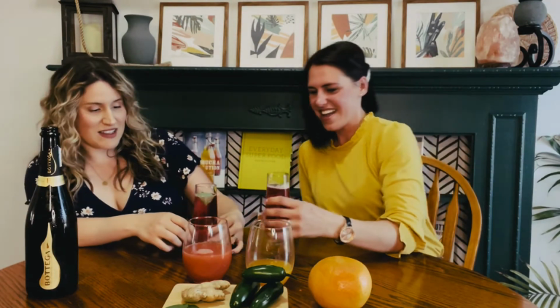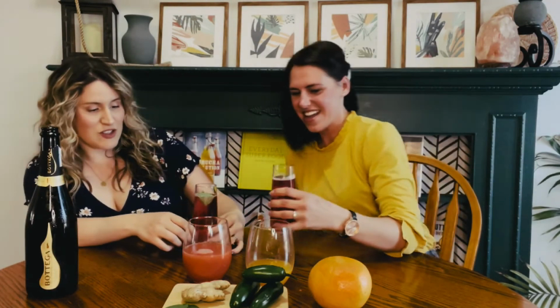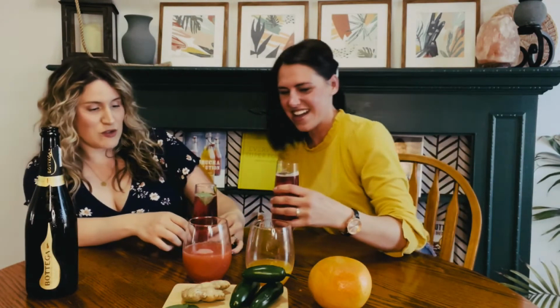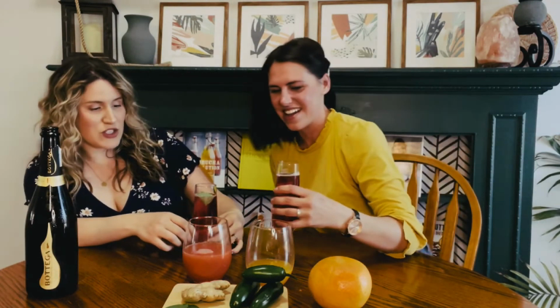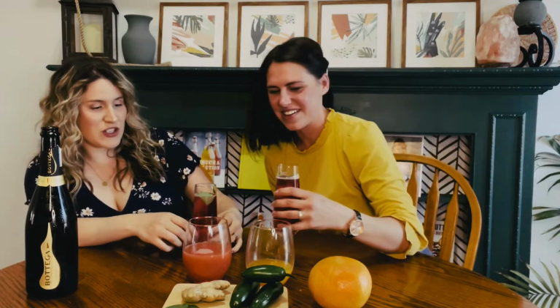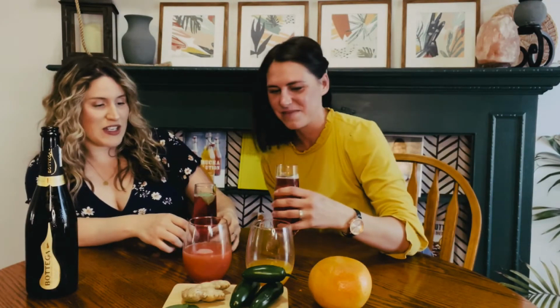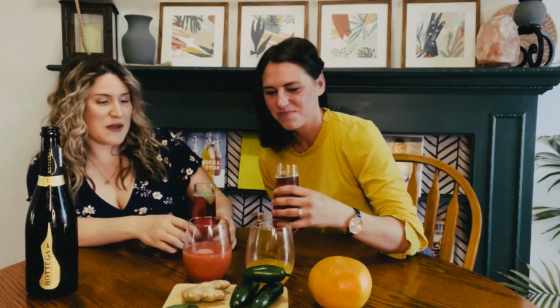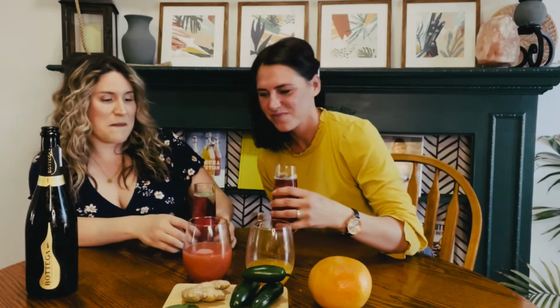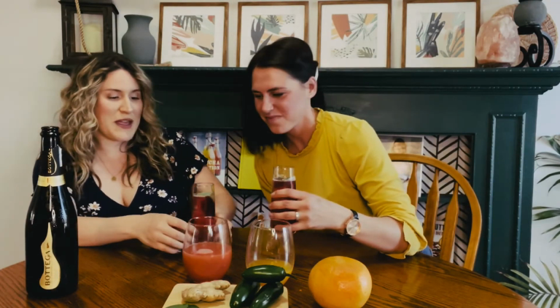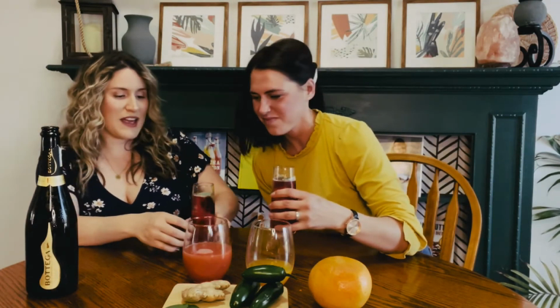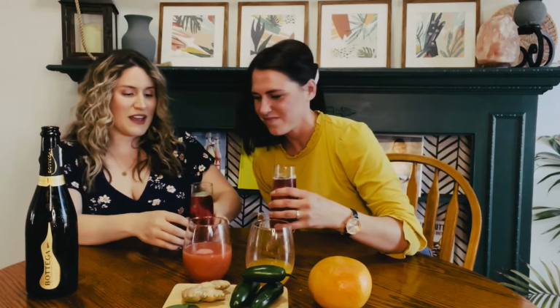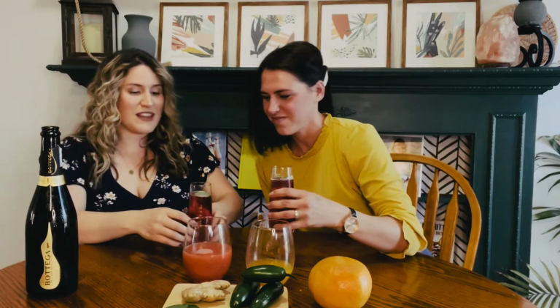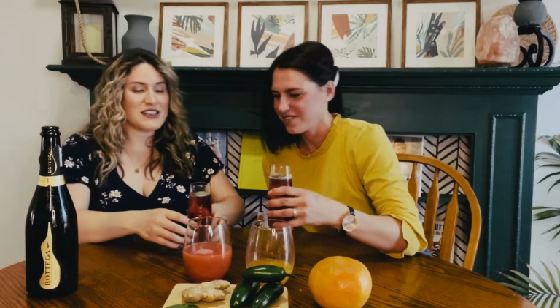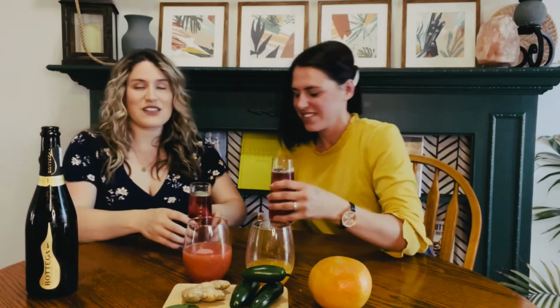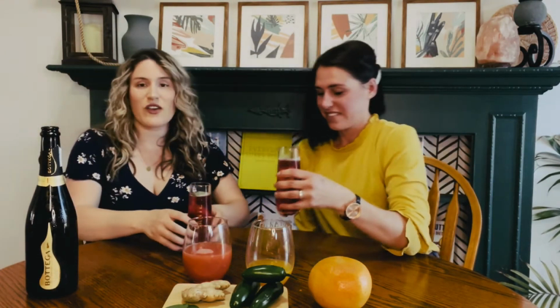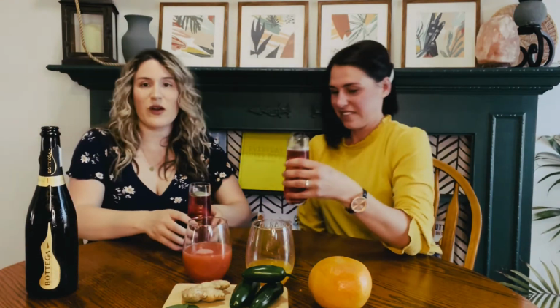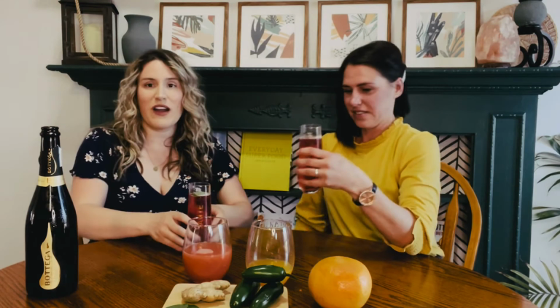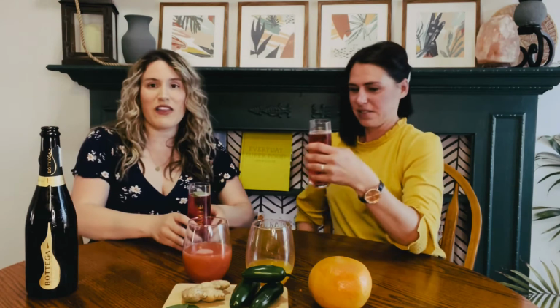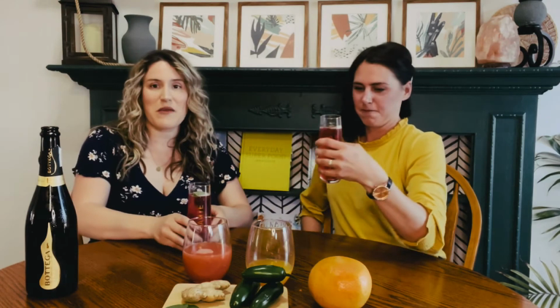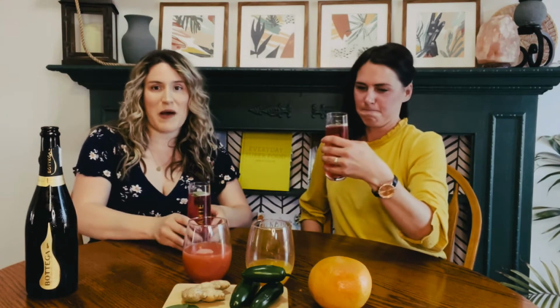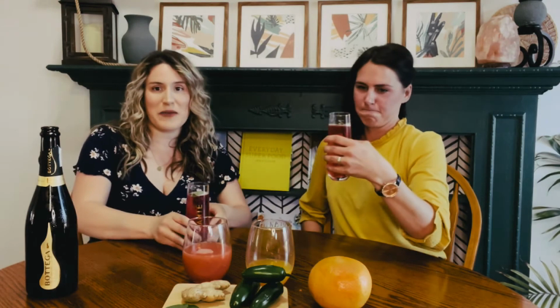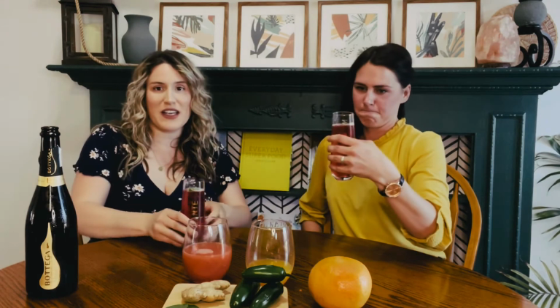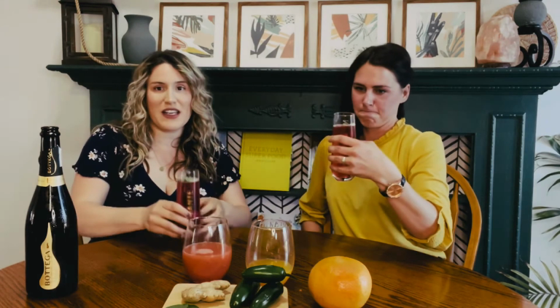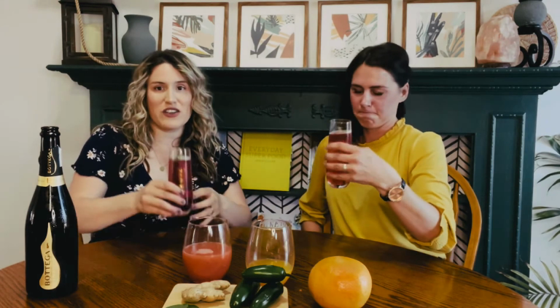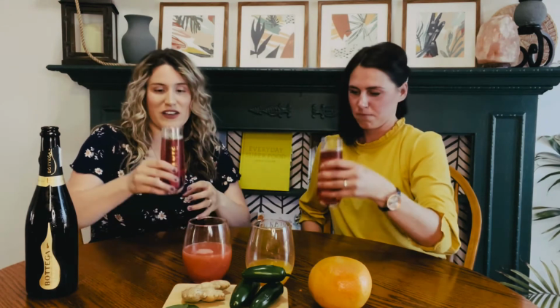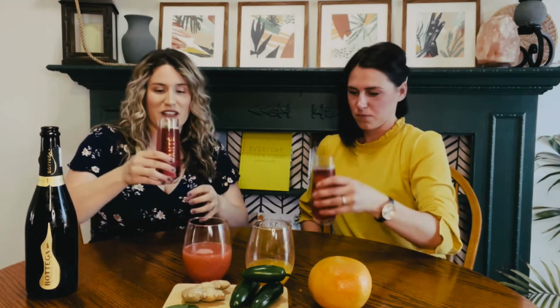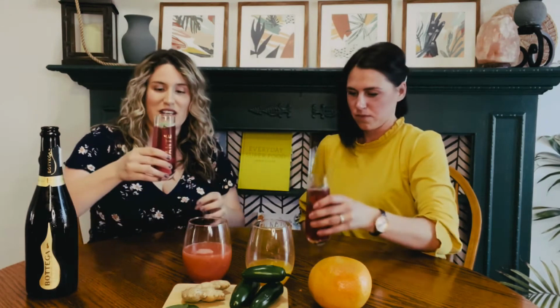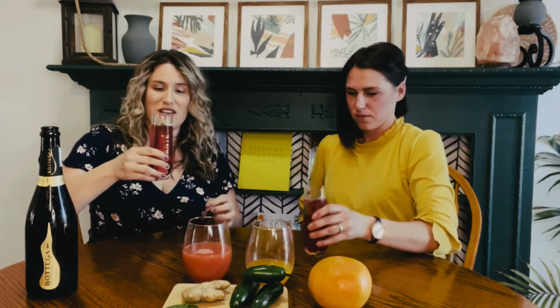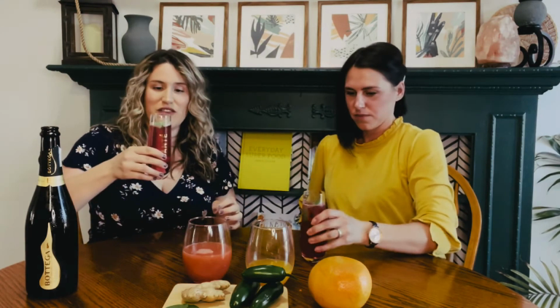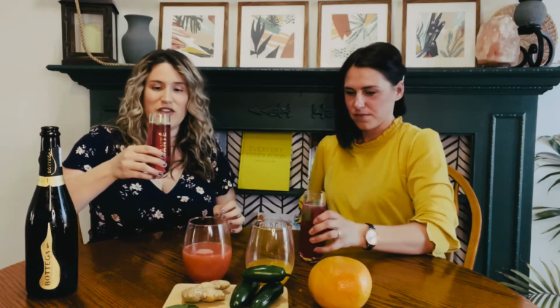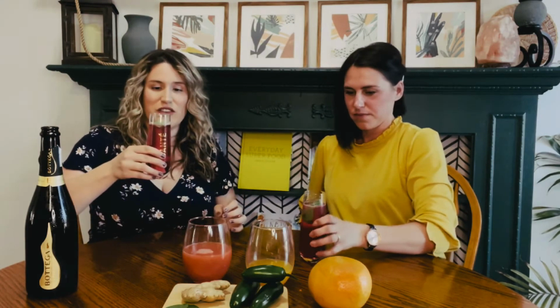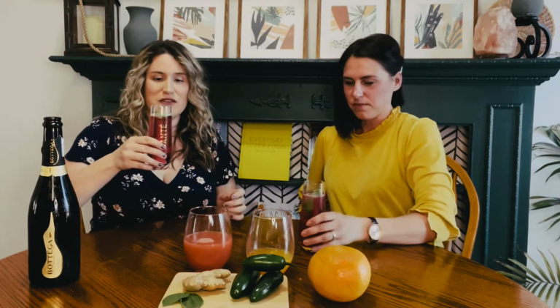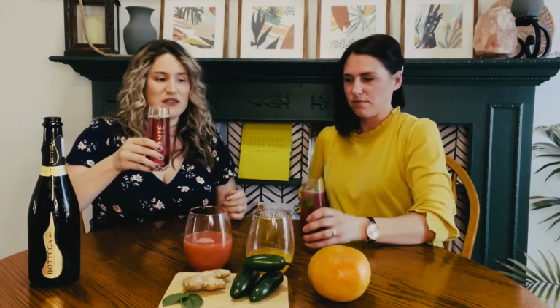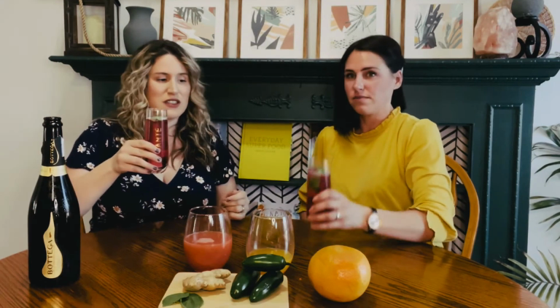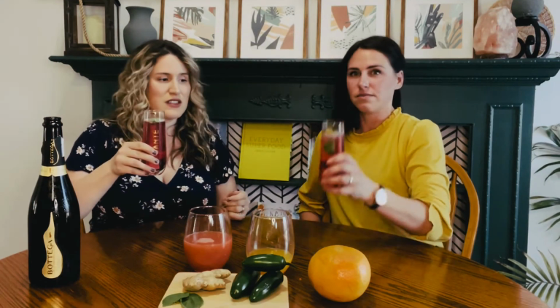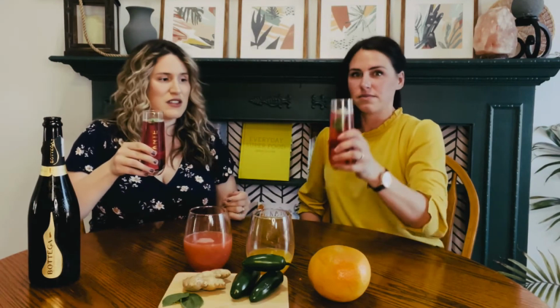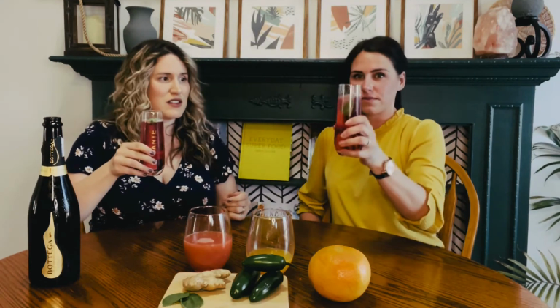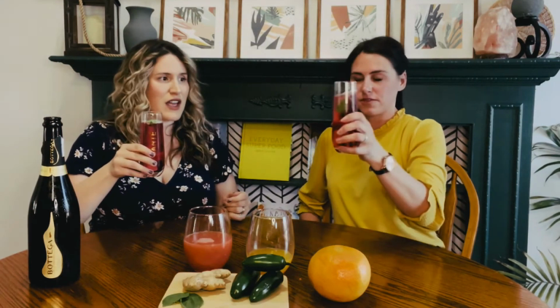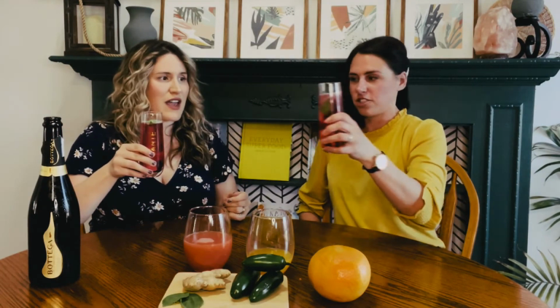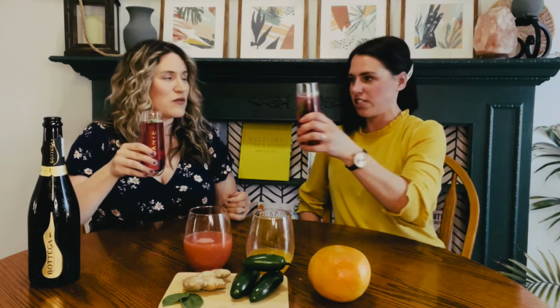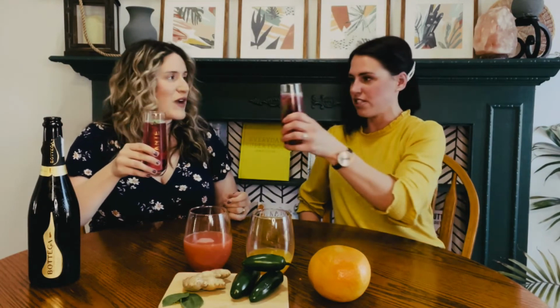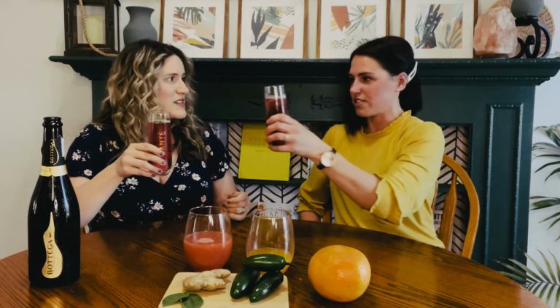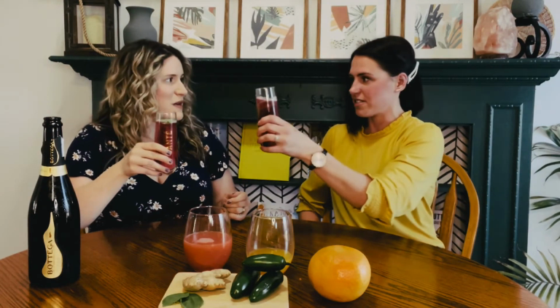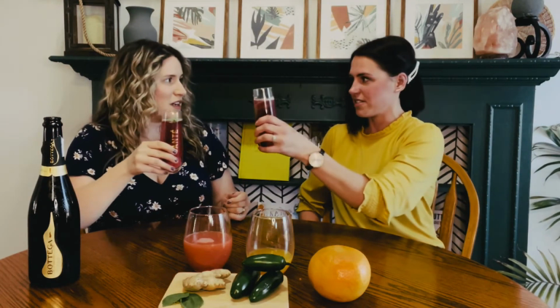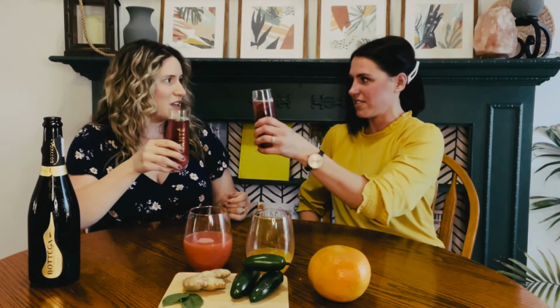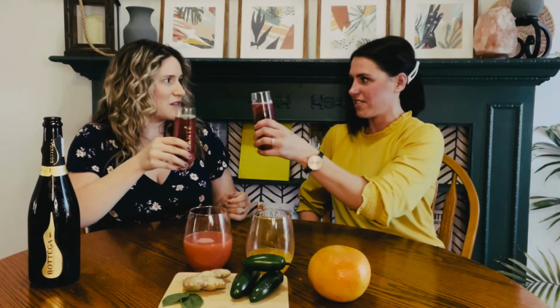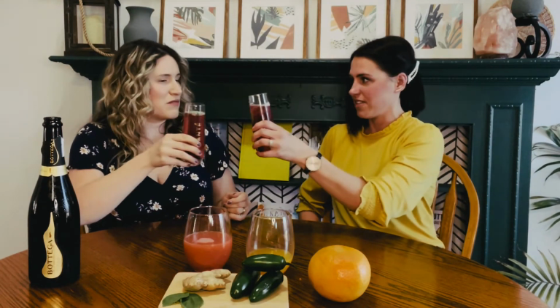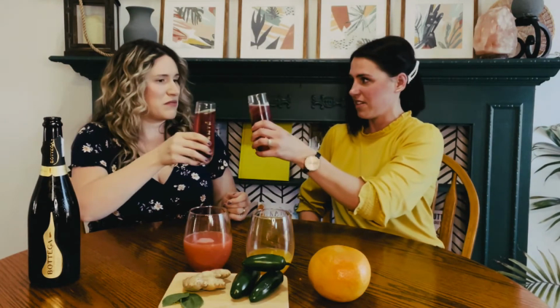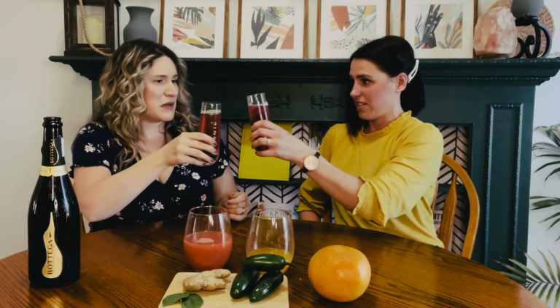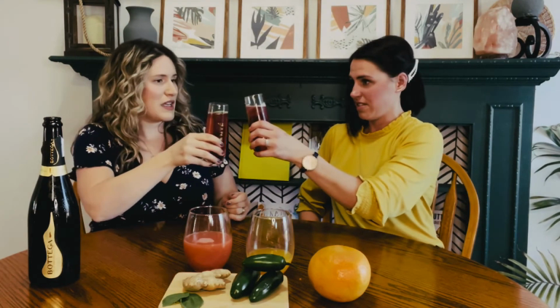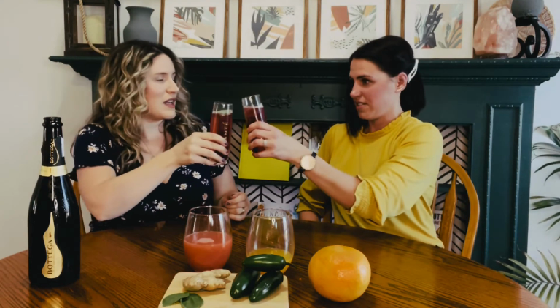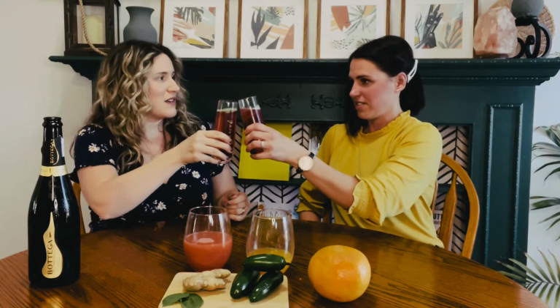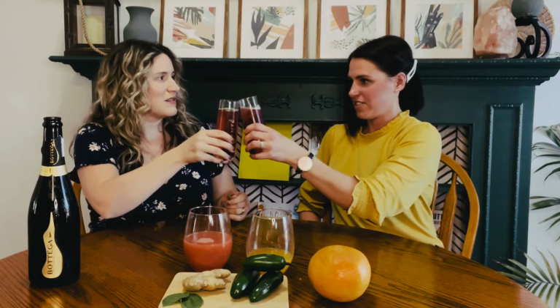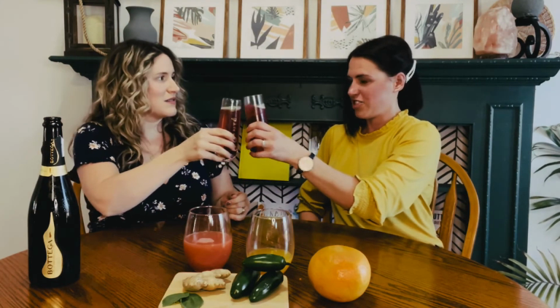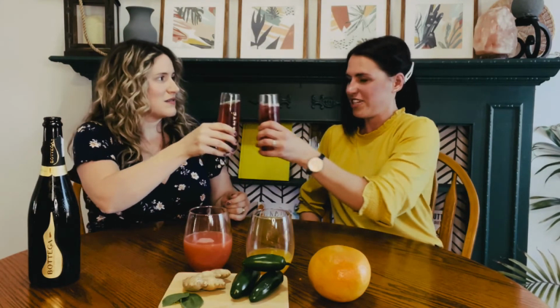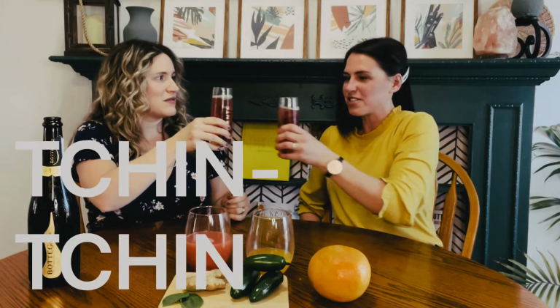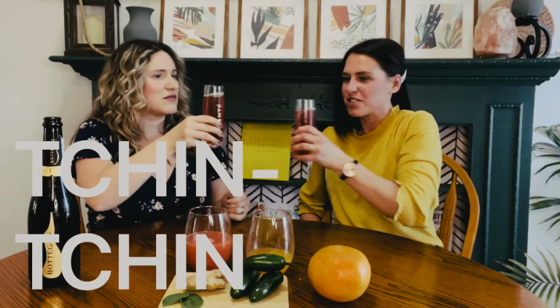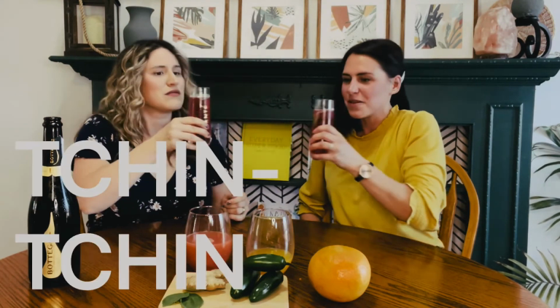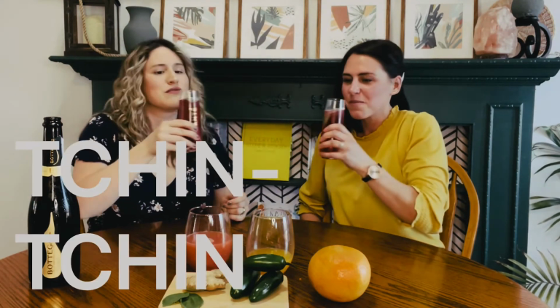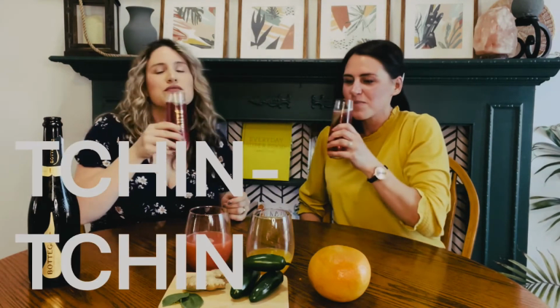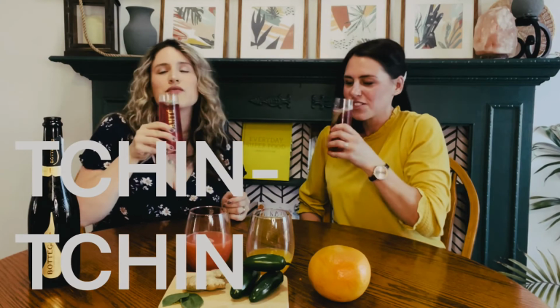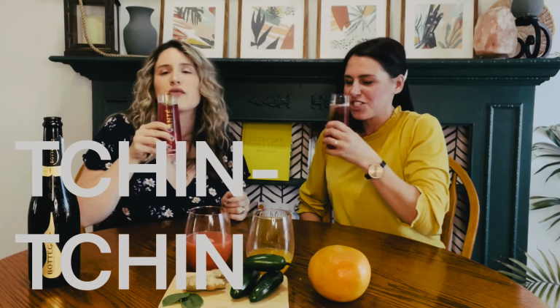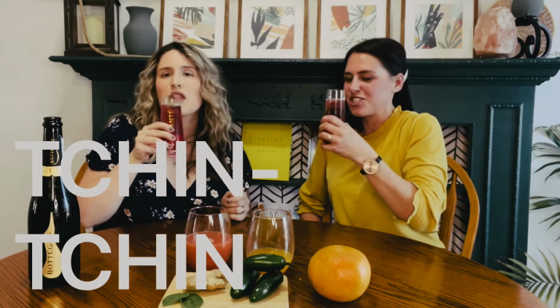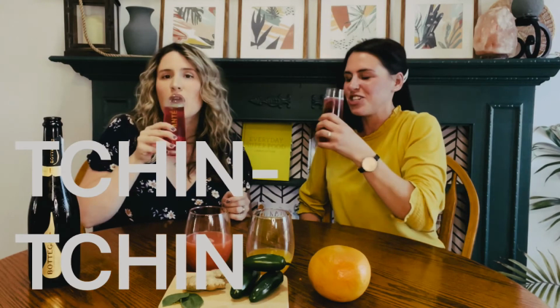Yeah, you should make this for the mothers in your life. Okay, raspberry. Cheers! Ching-ching!